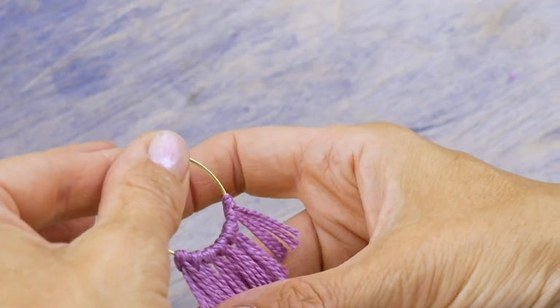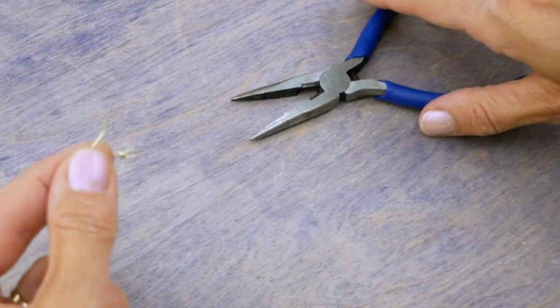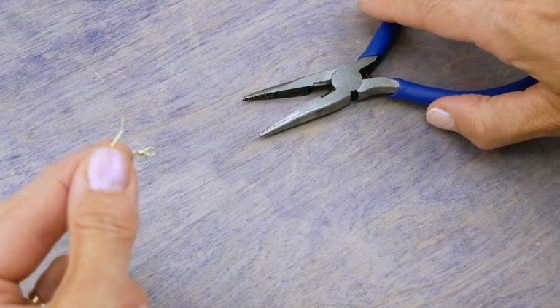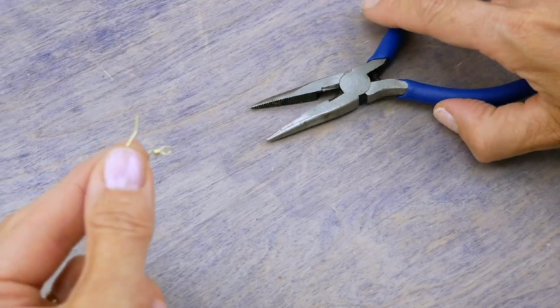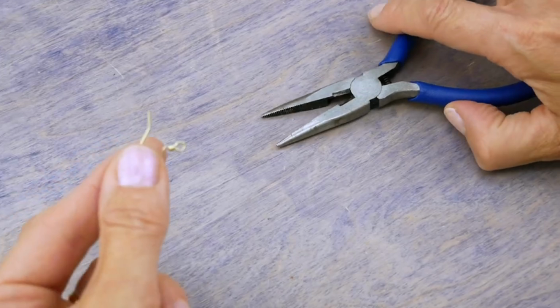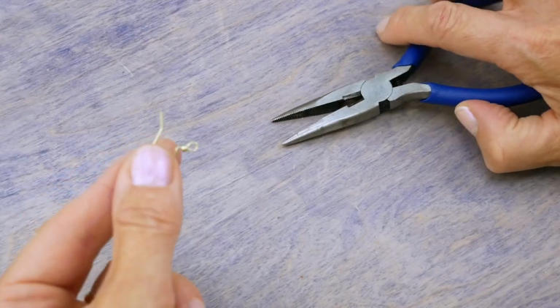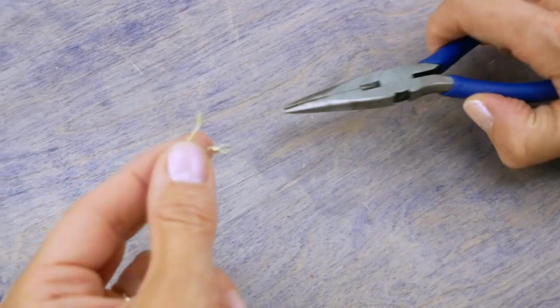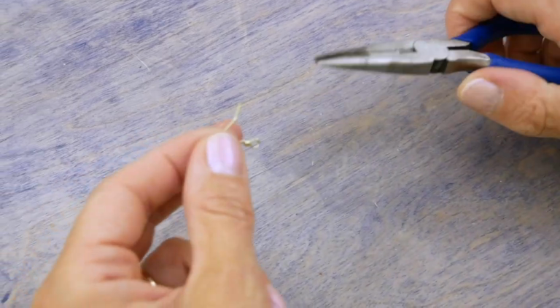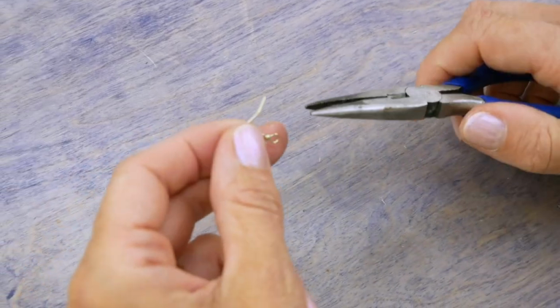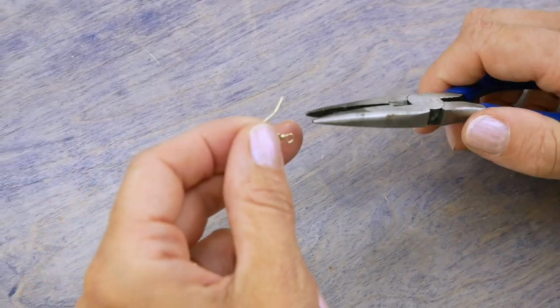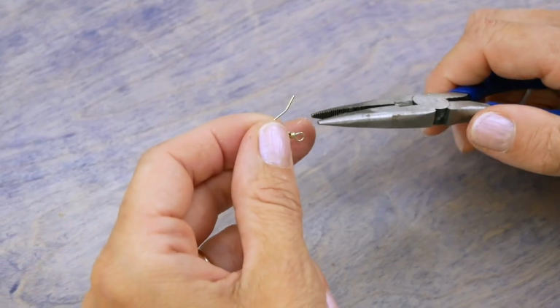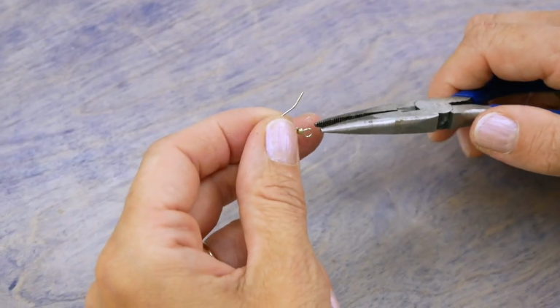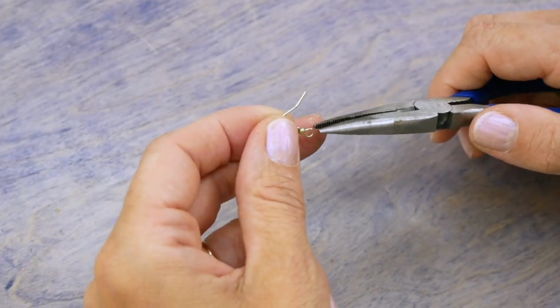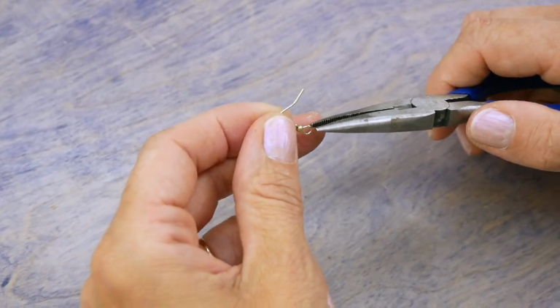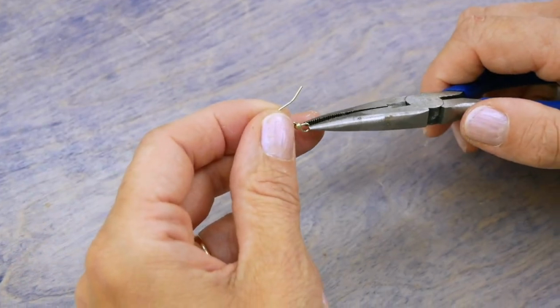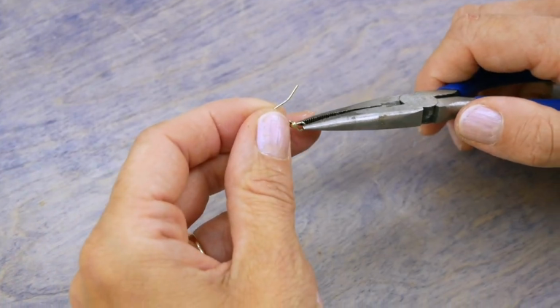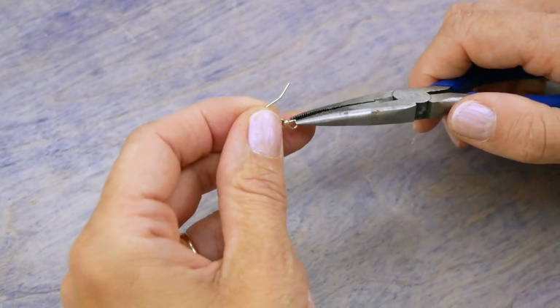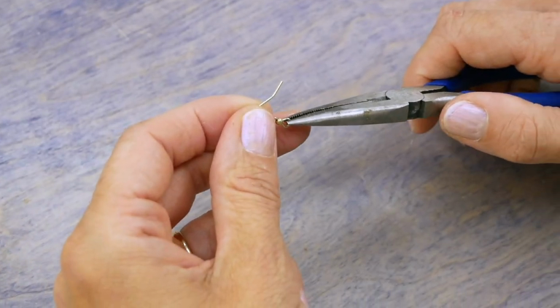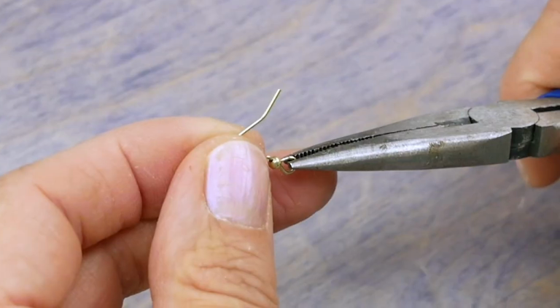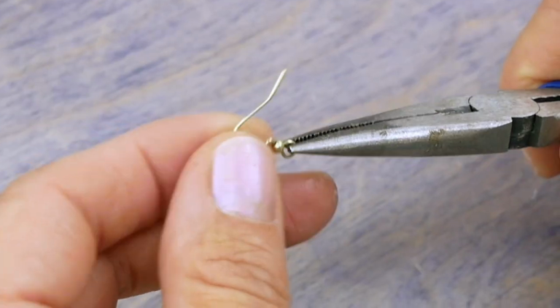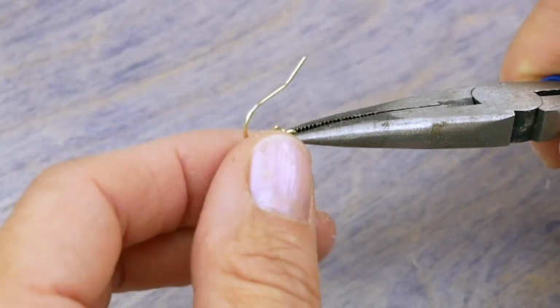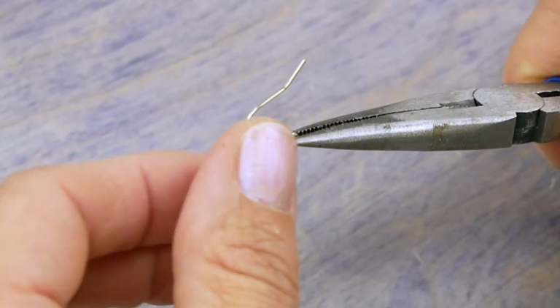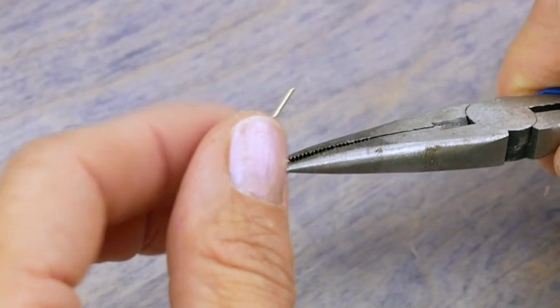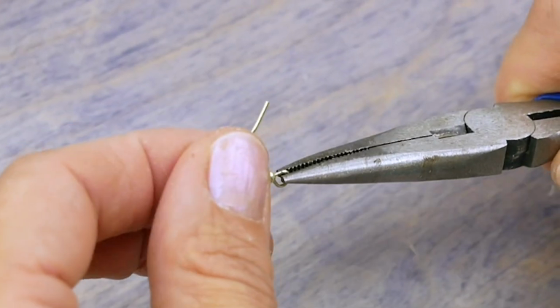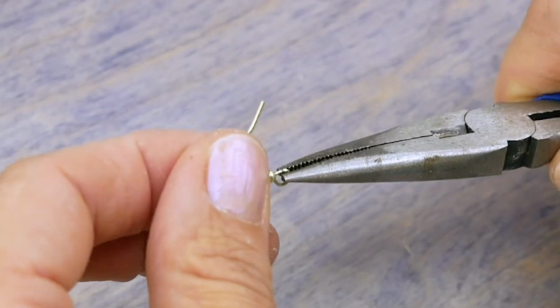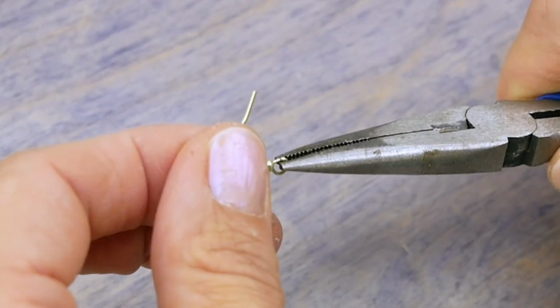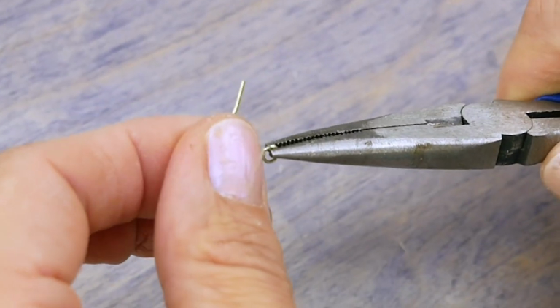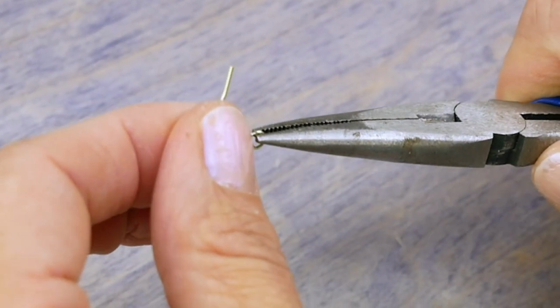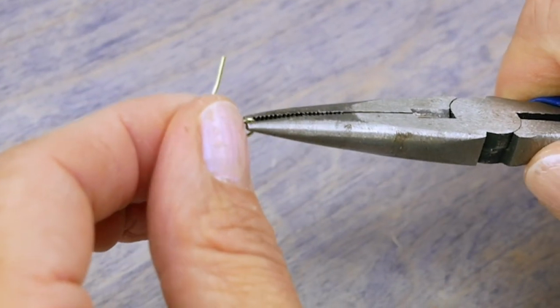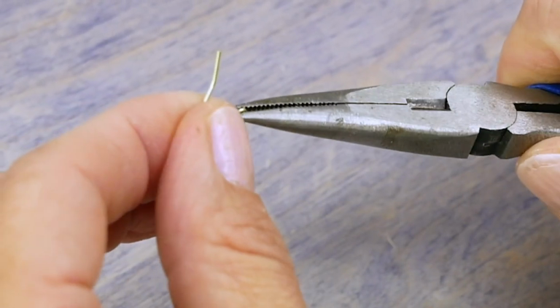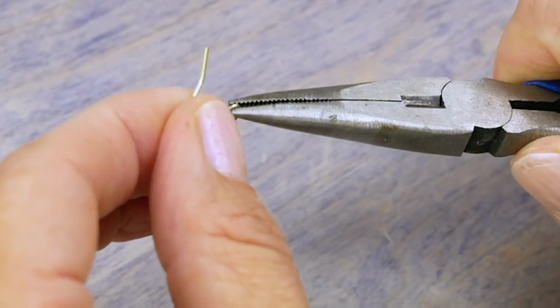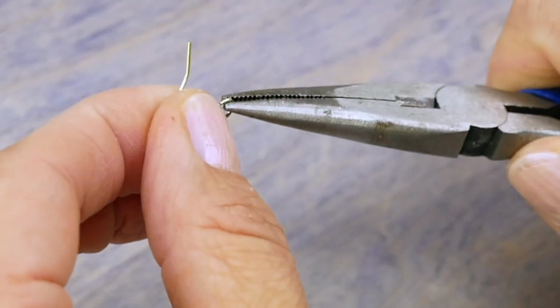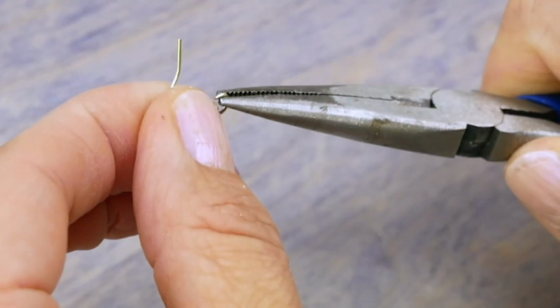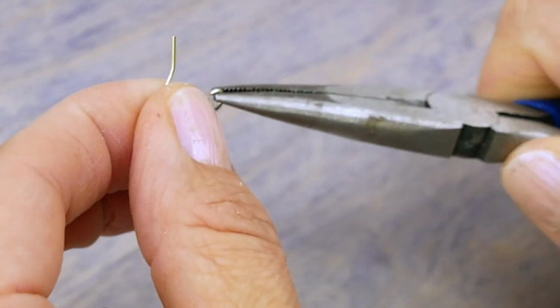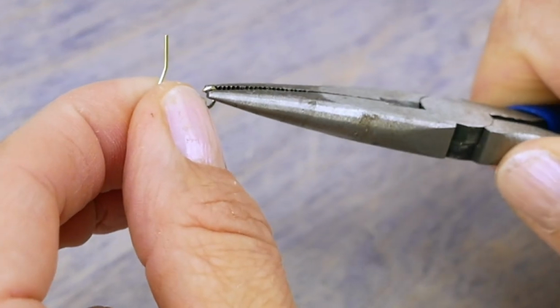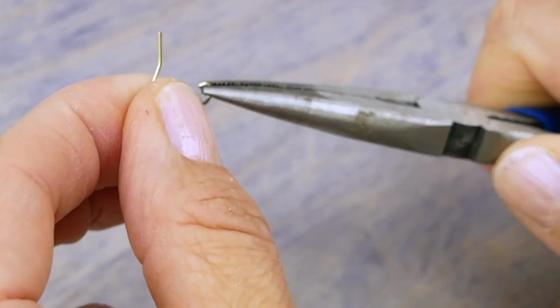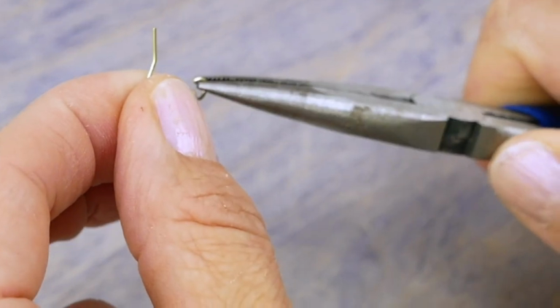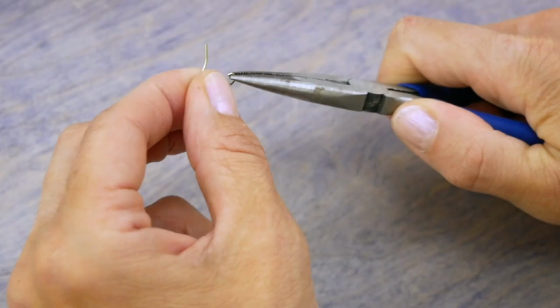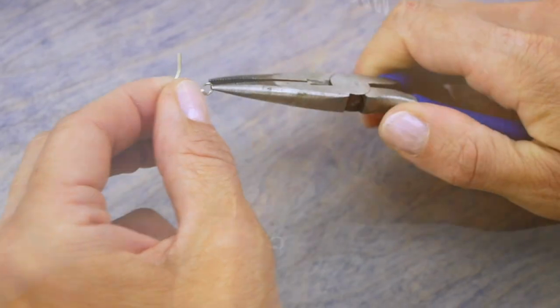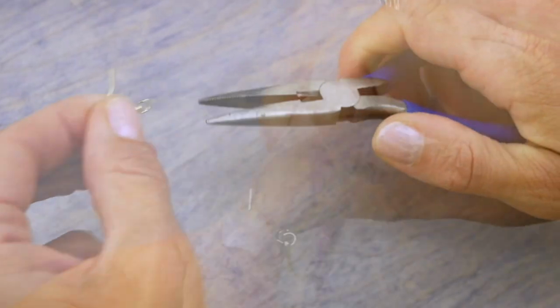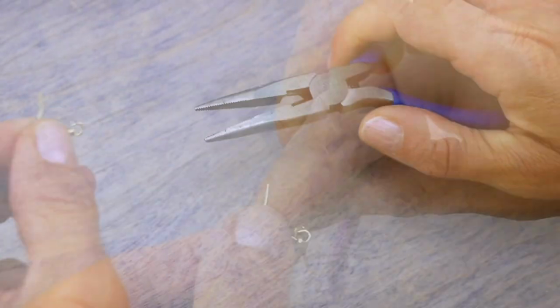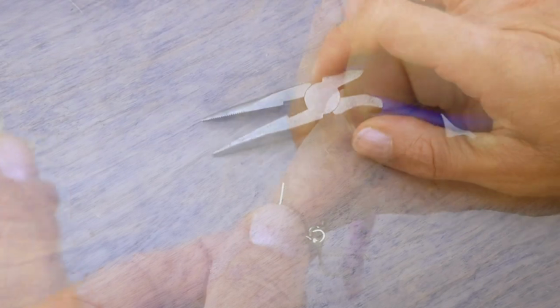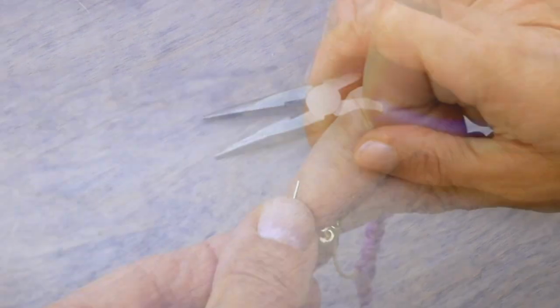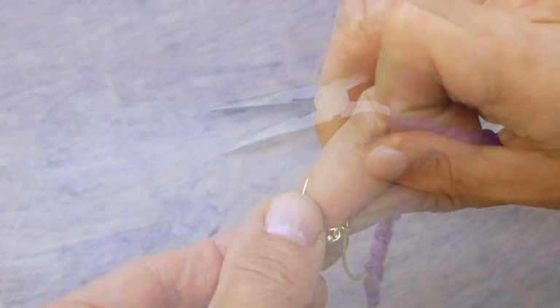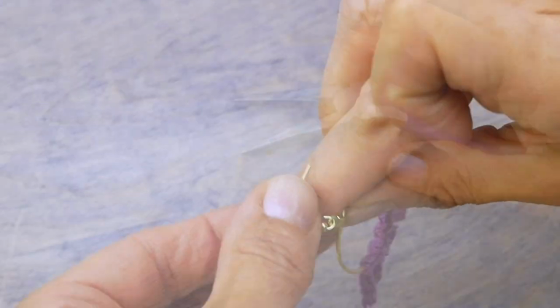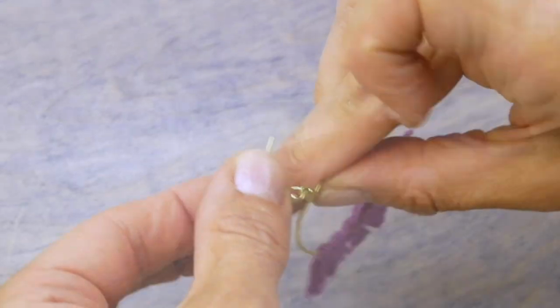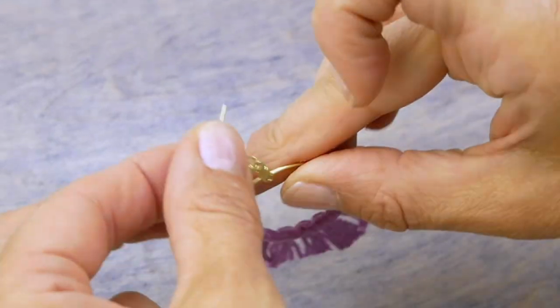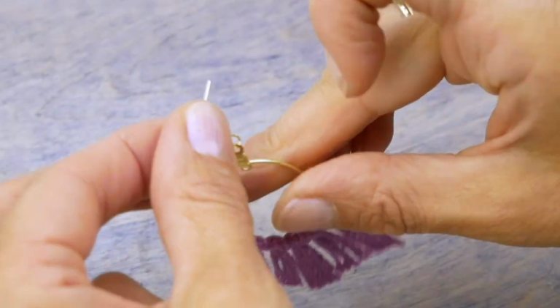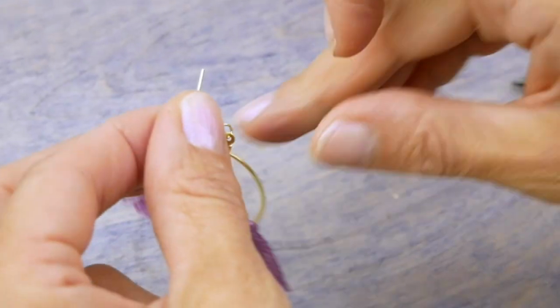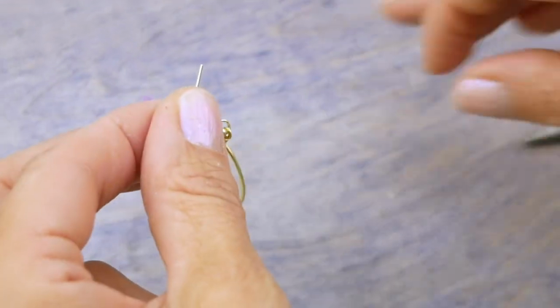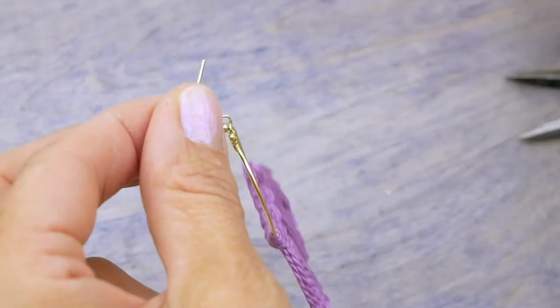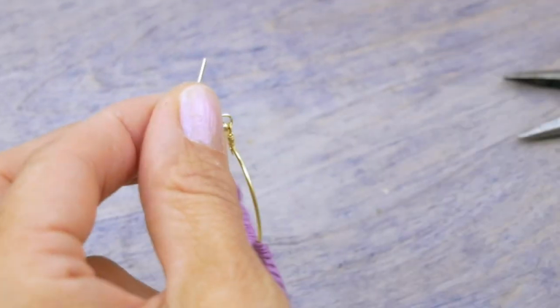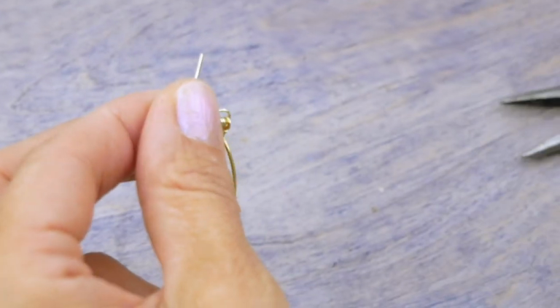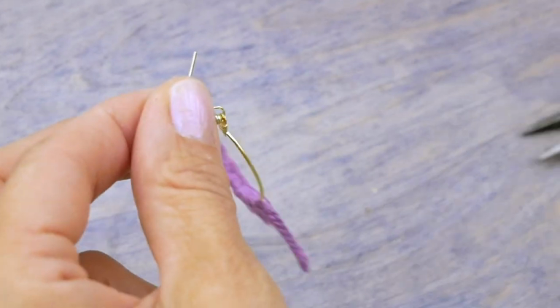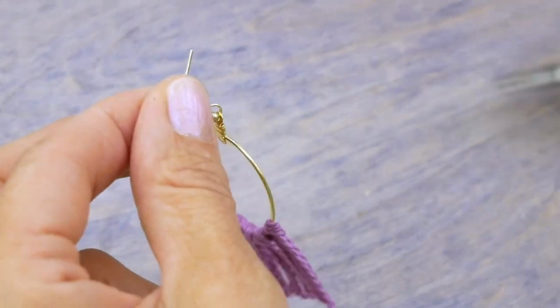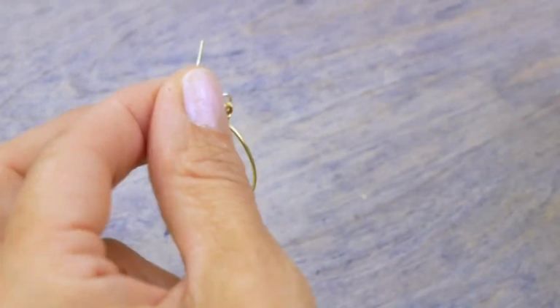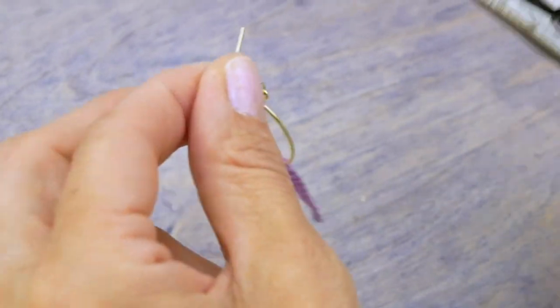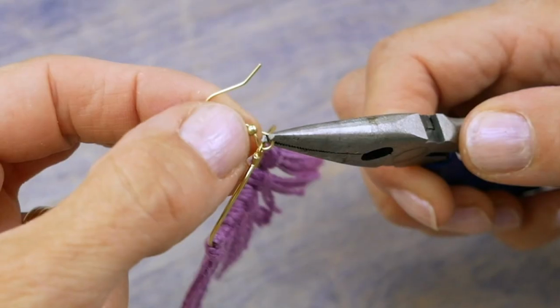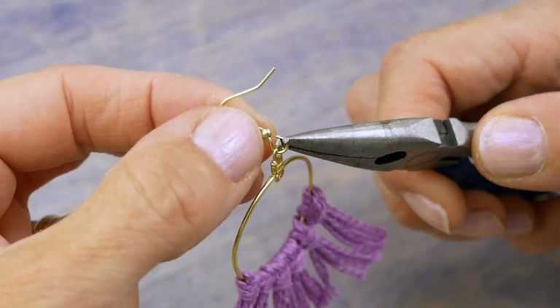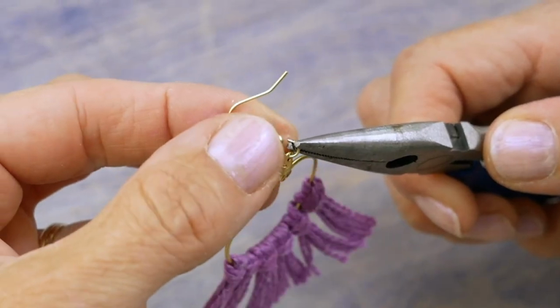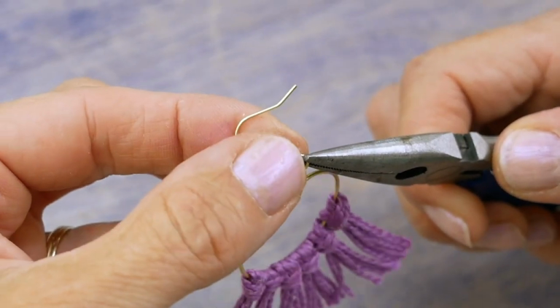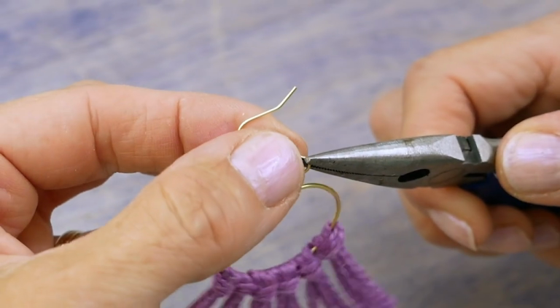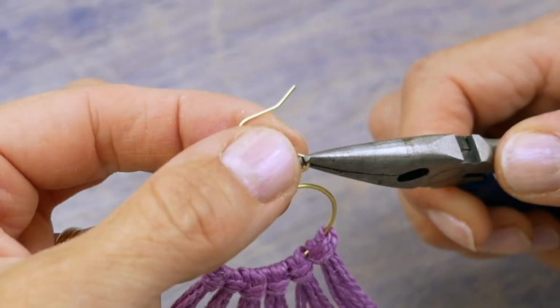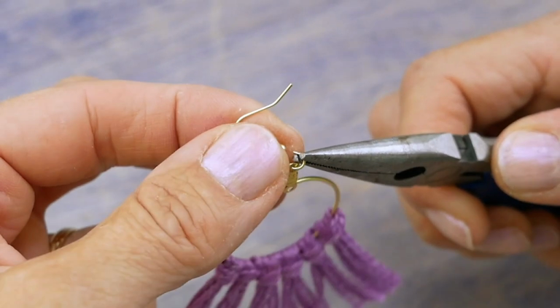Using the pliers, take your ear findings and open their loop to attach your hoop earring onto them.